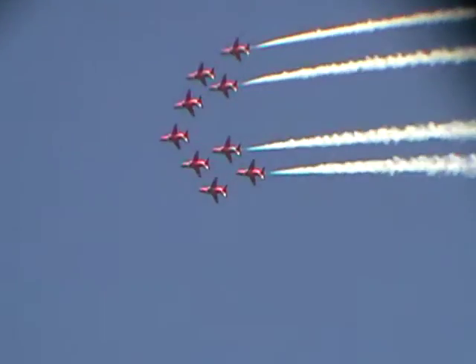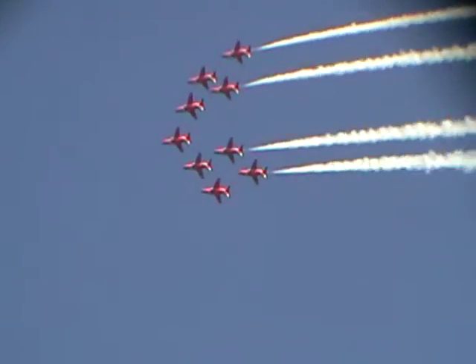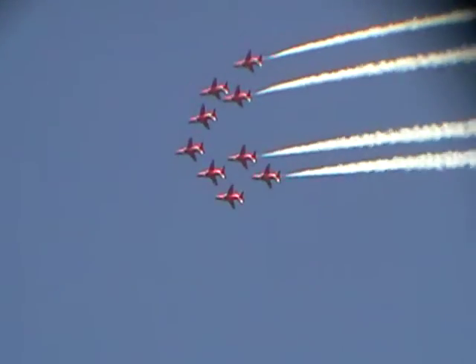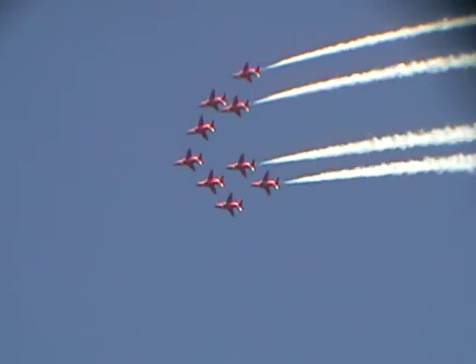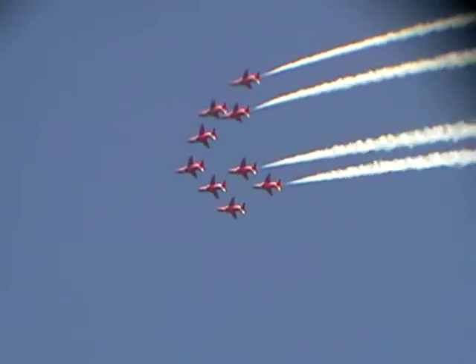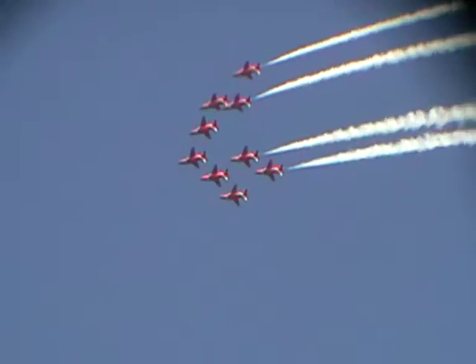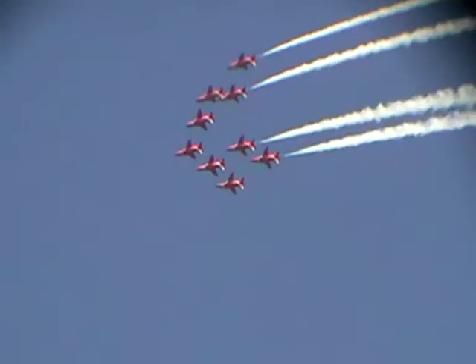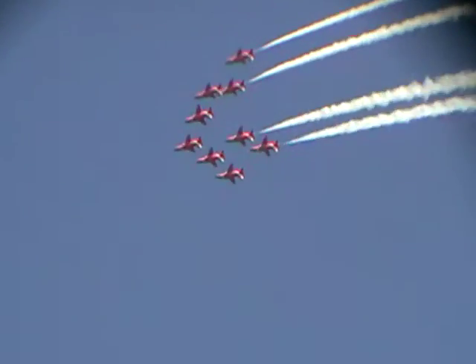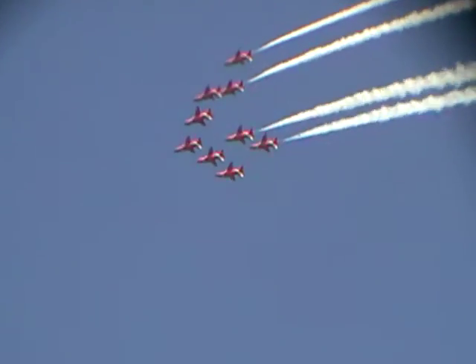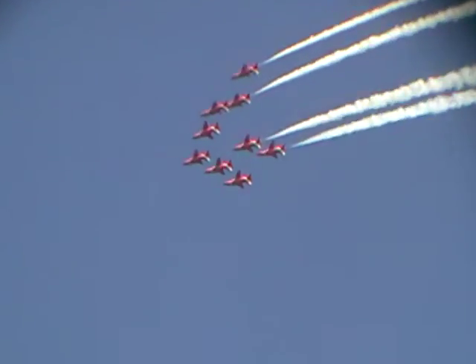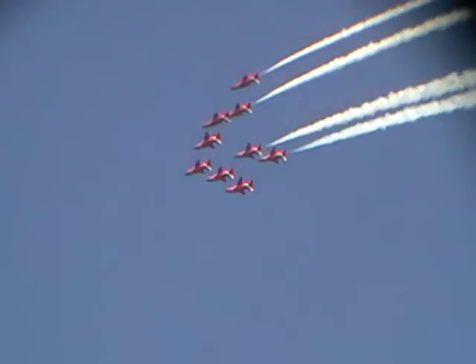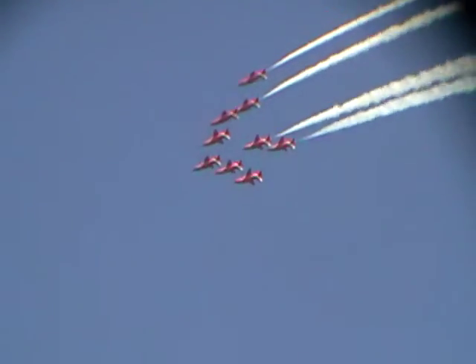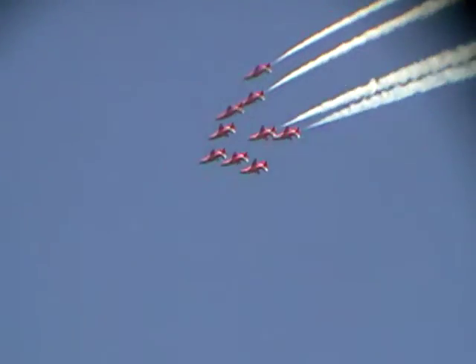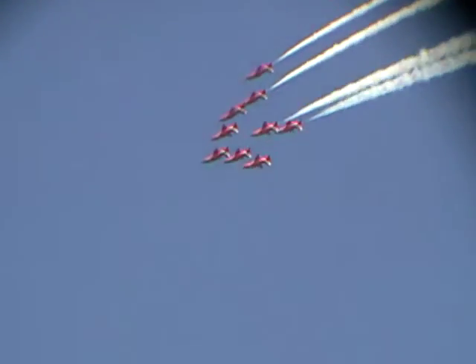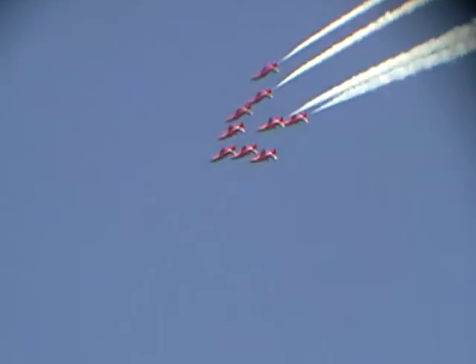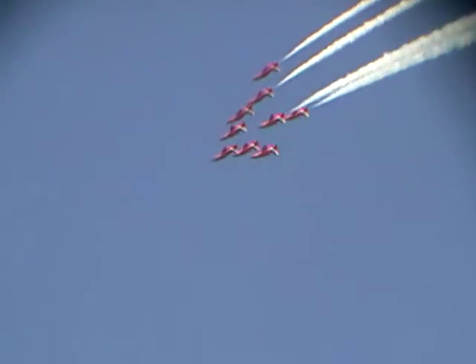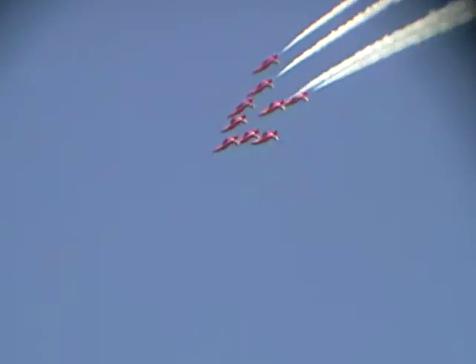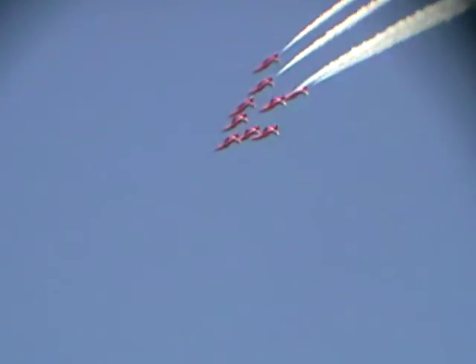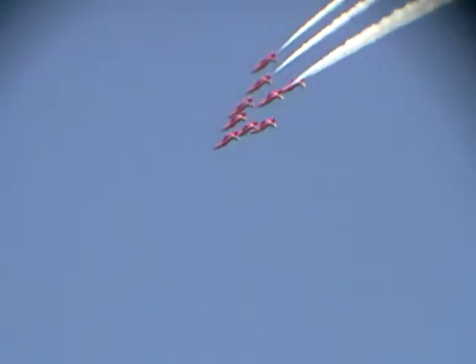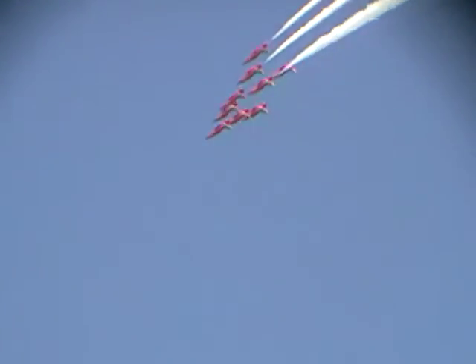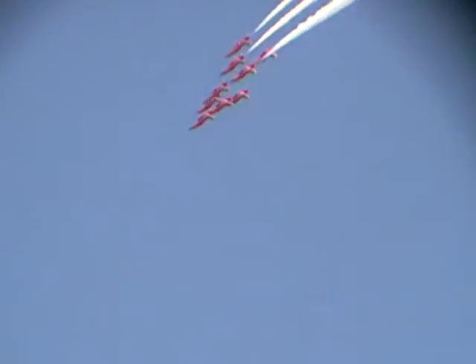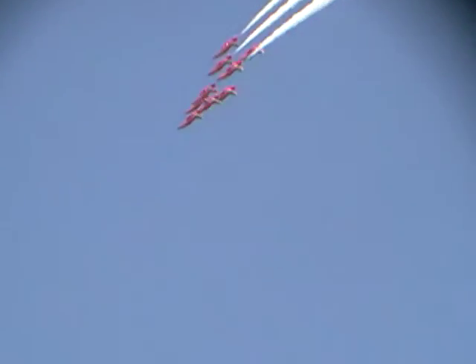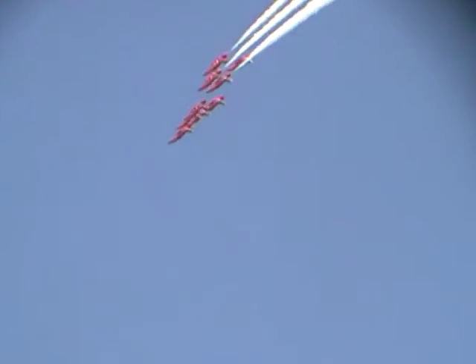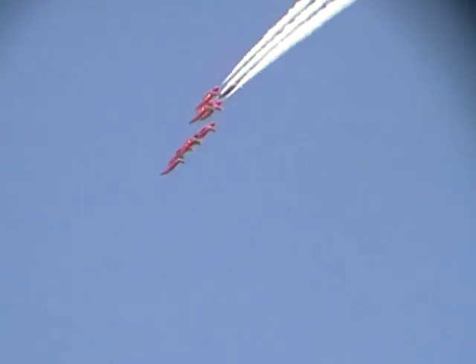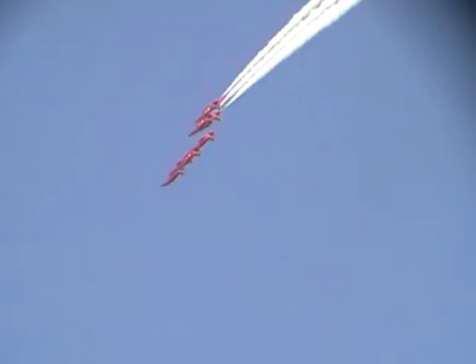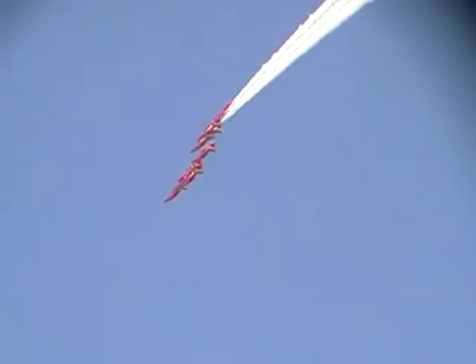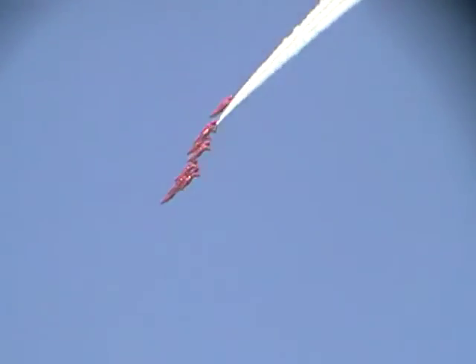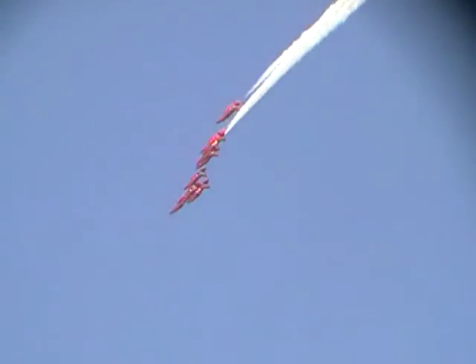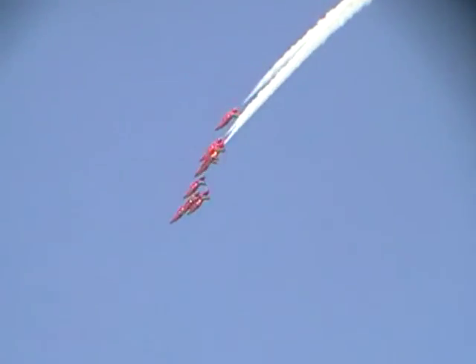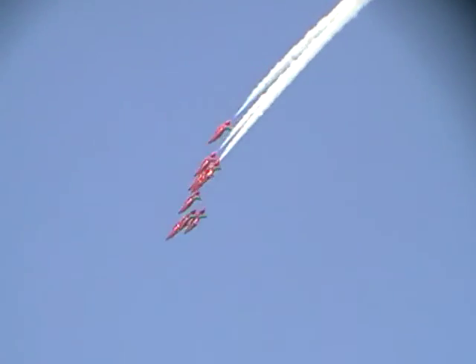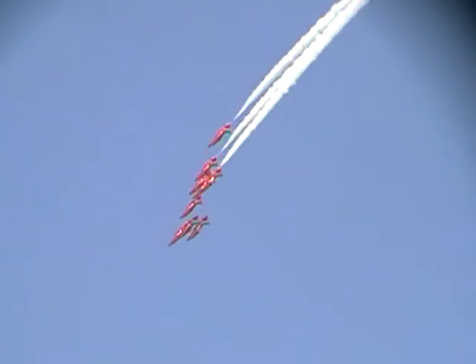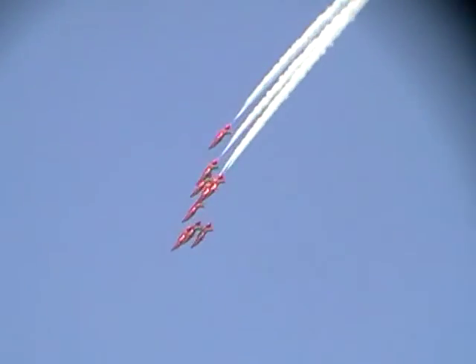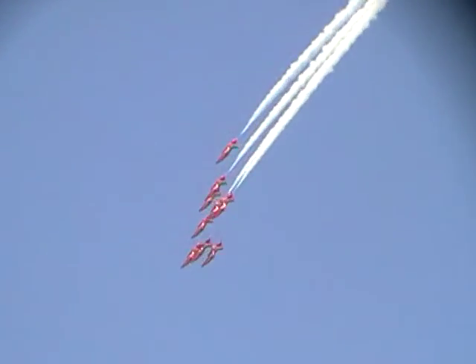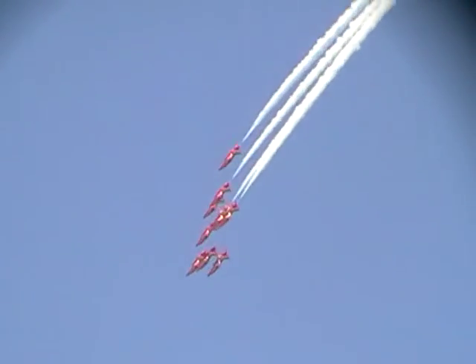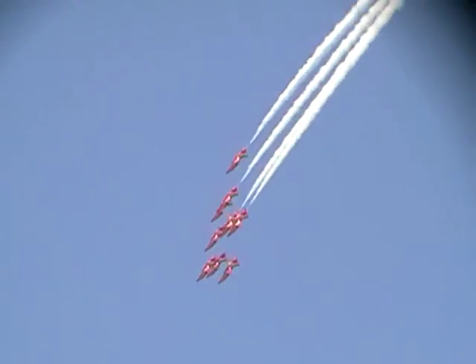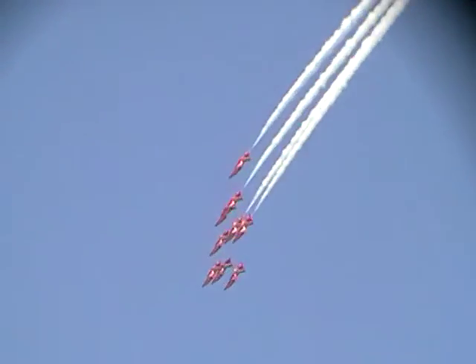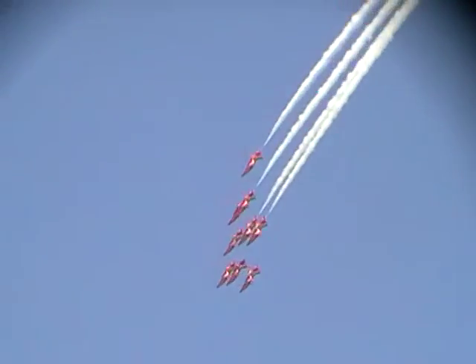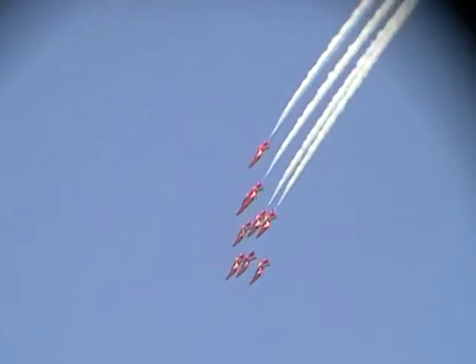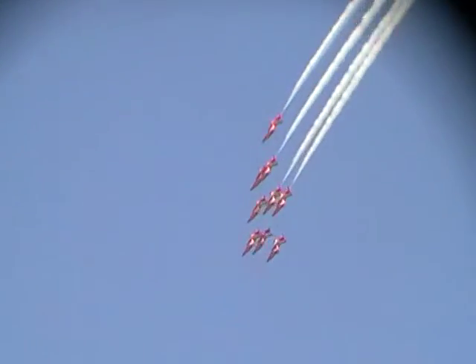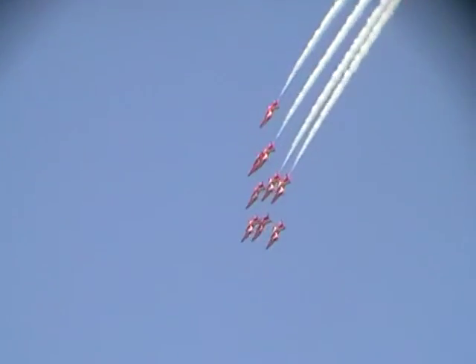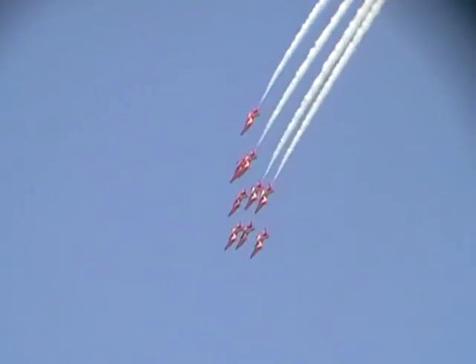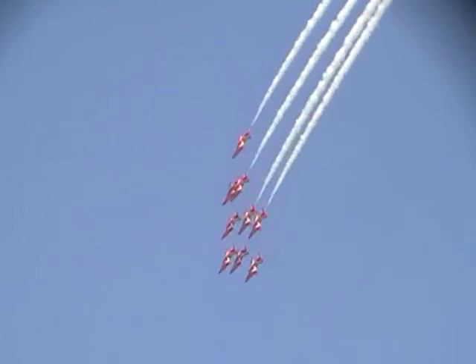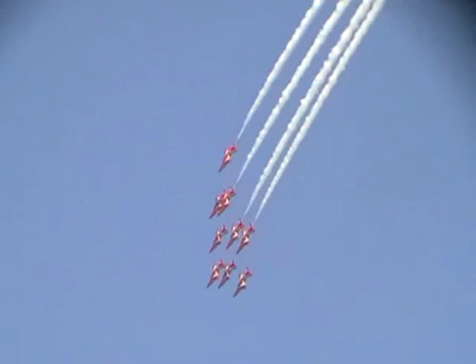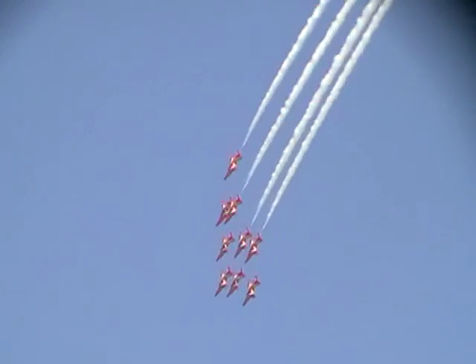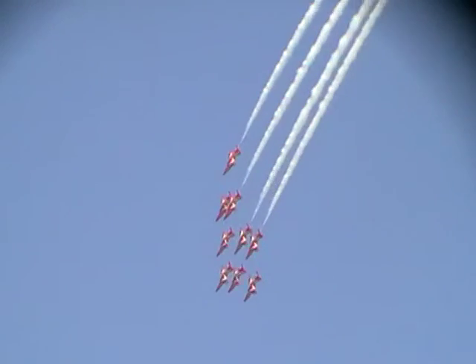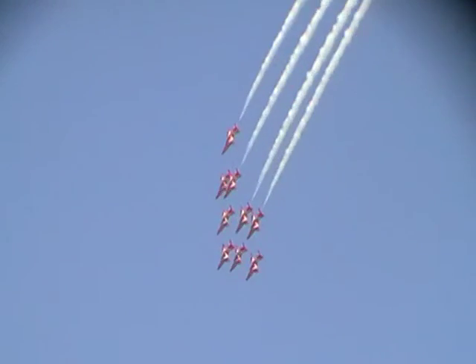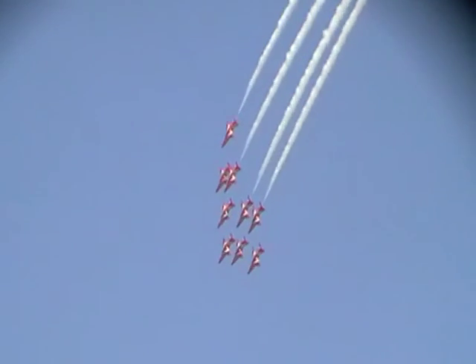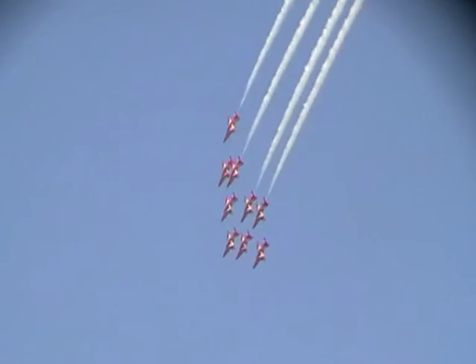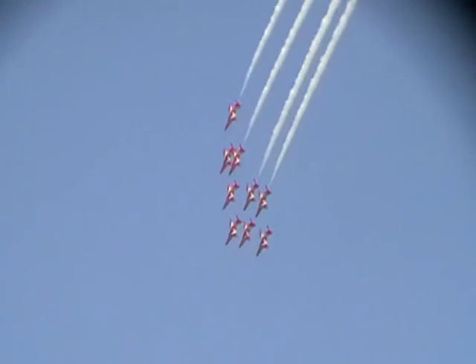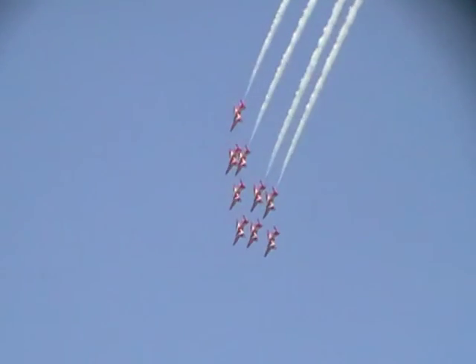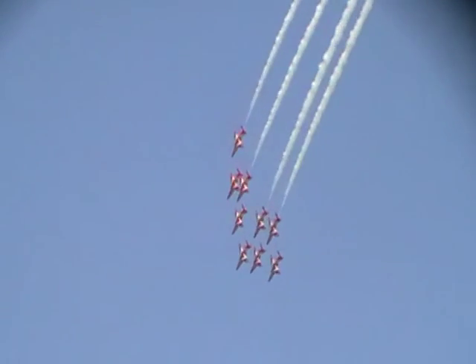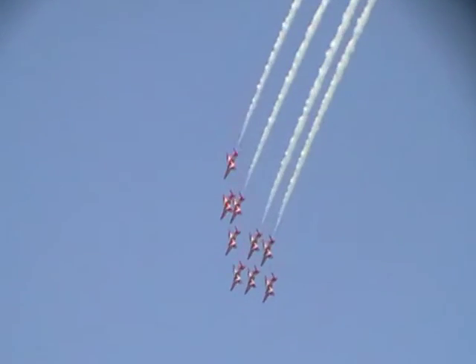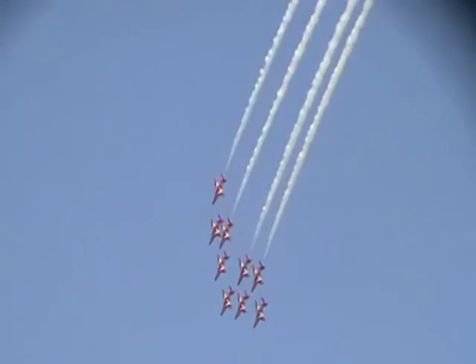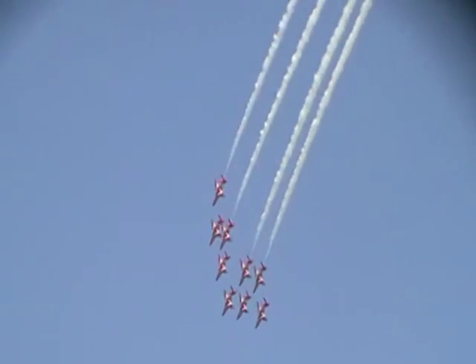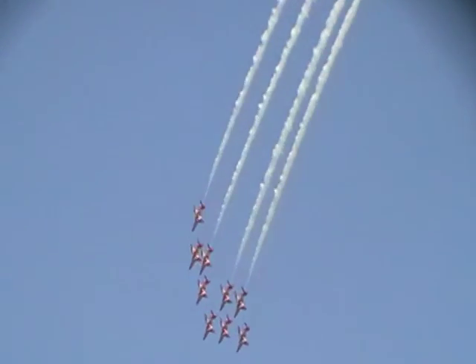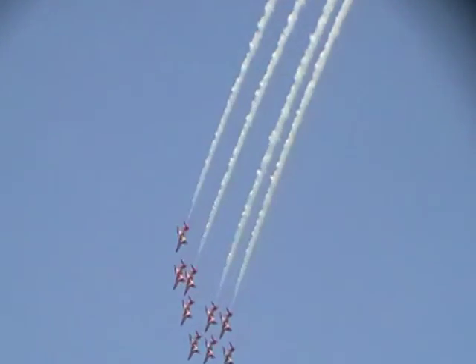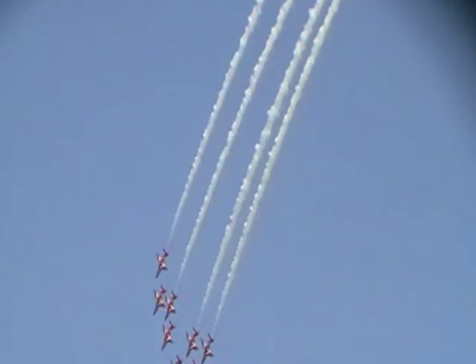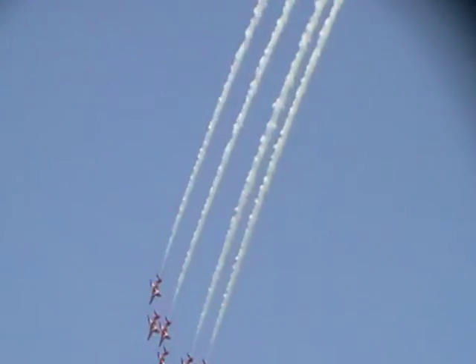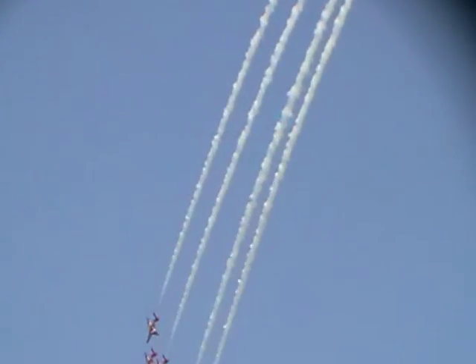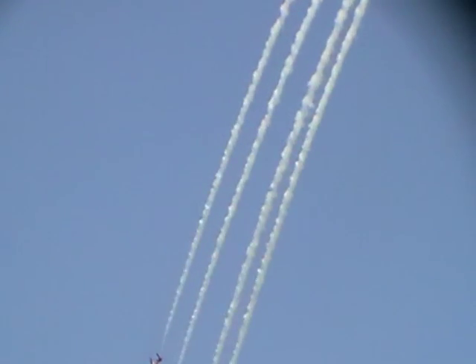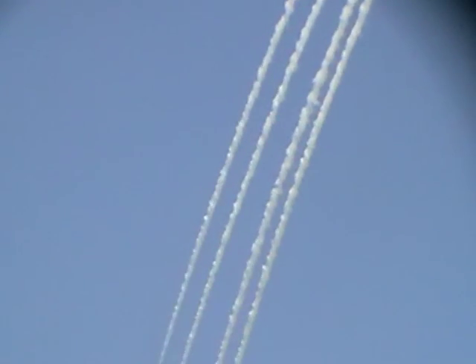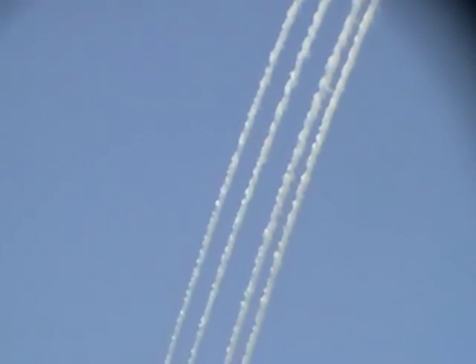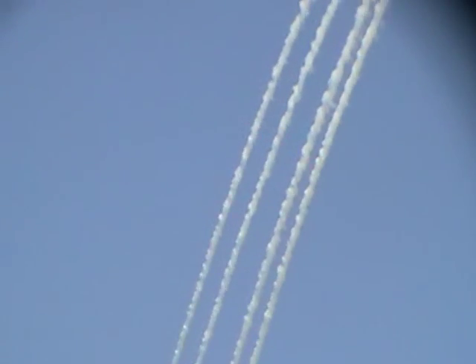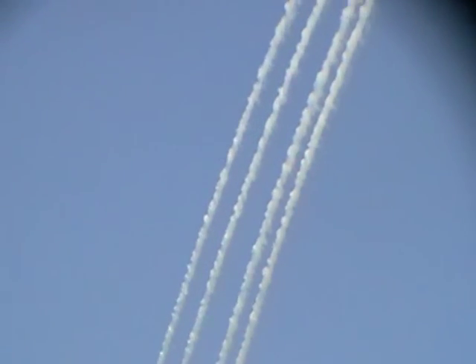Those jets, remember, are only 6 feet away from each other. With this Chevron shape, you've got Red 1 leading the formation at the front.